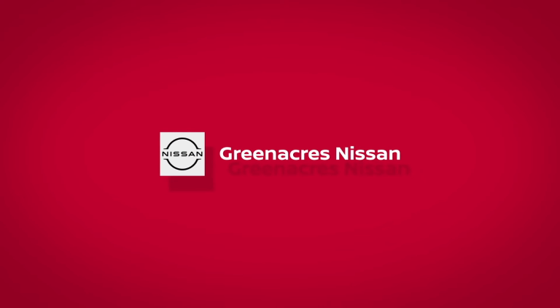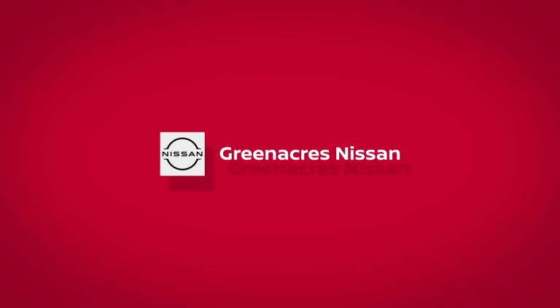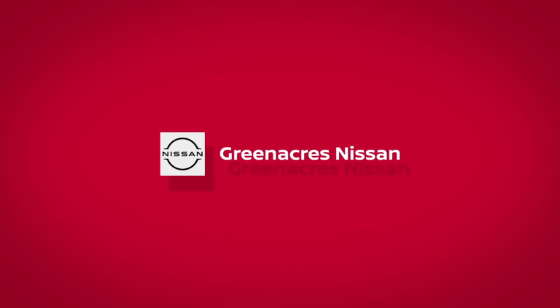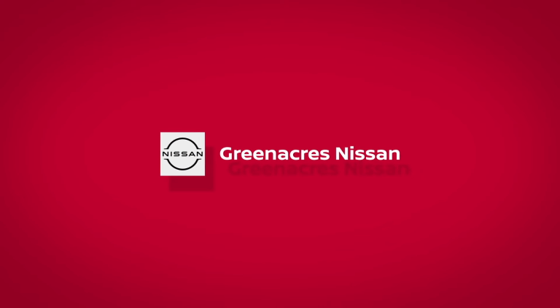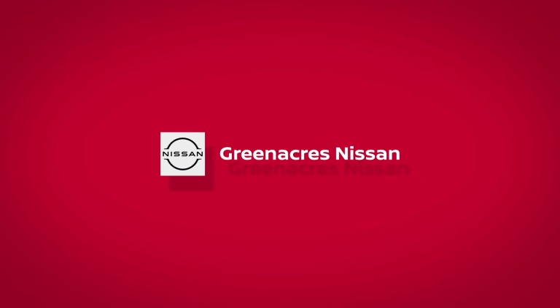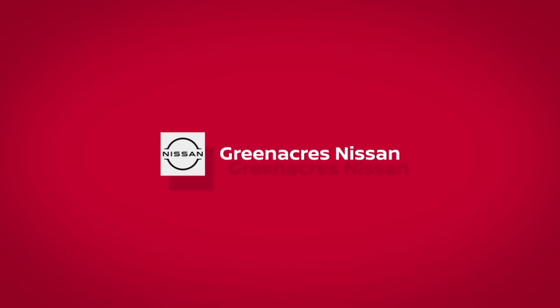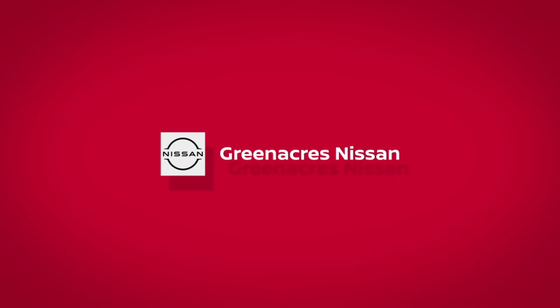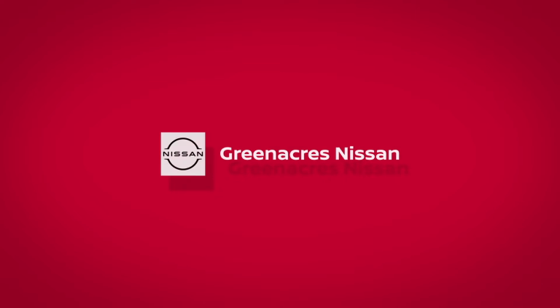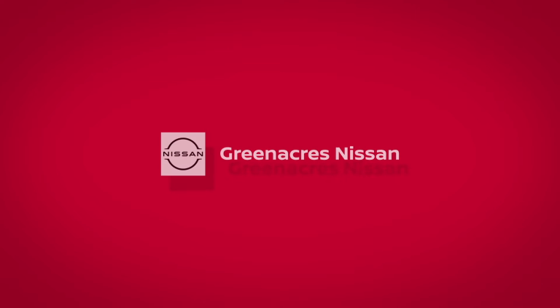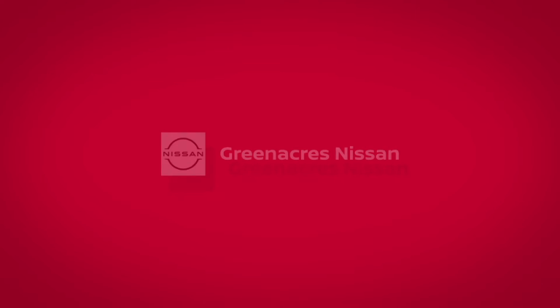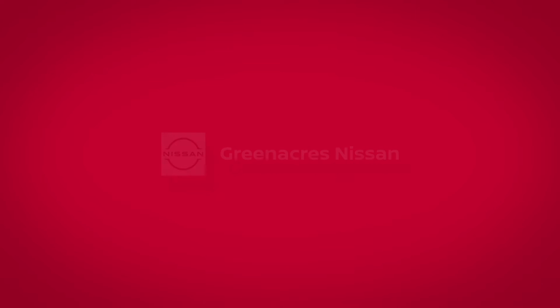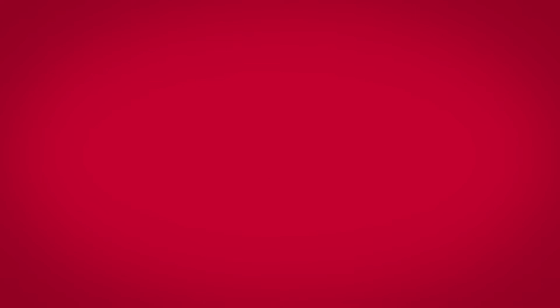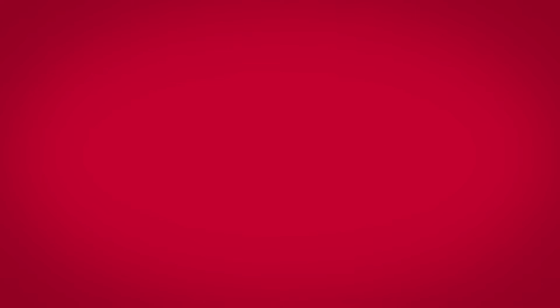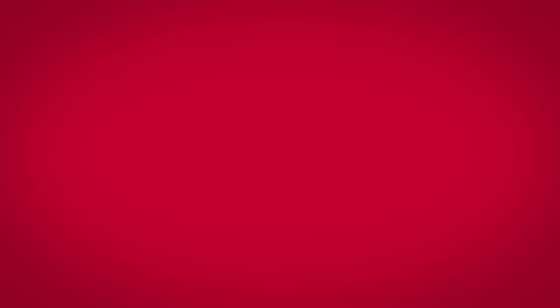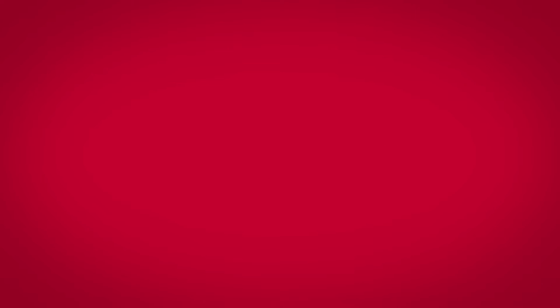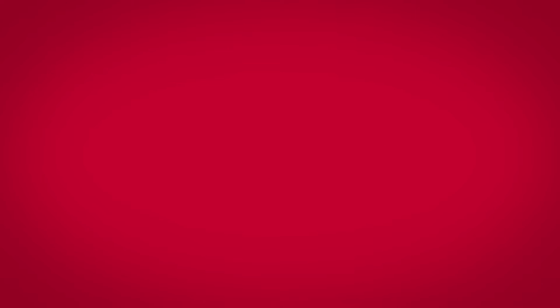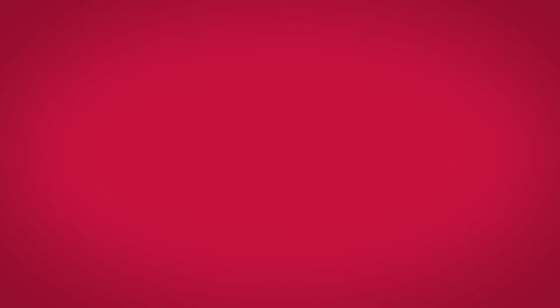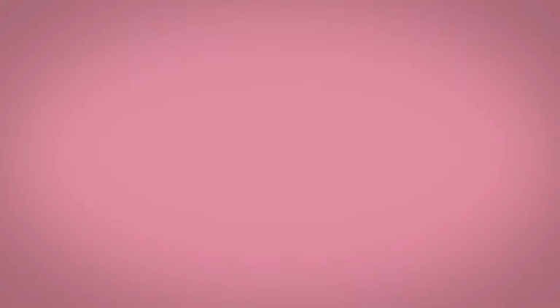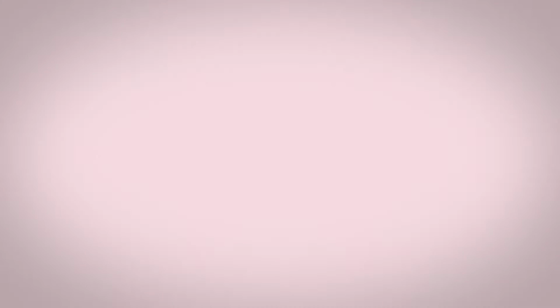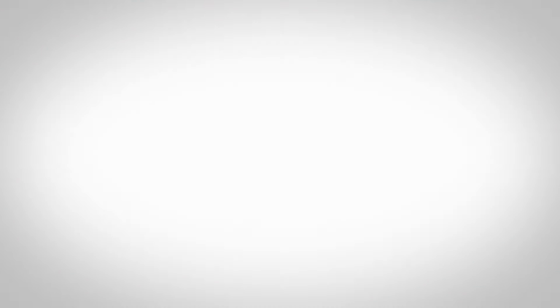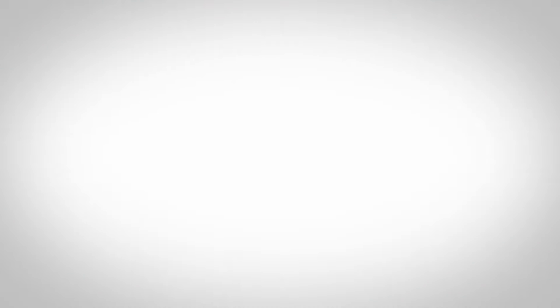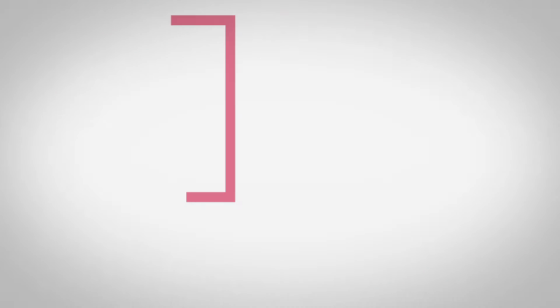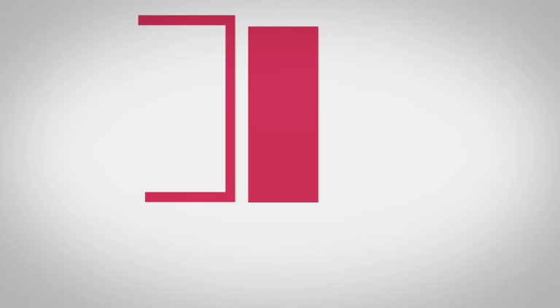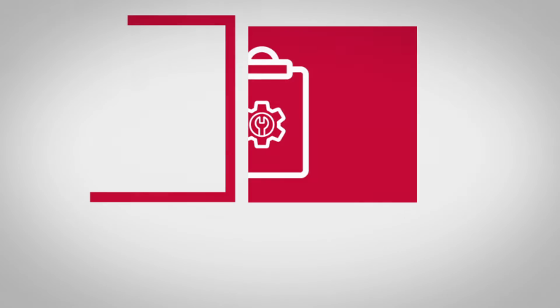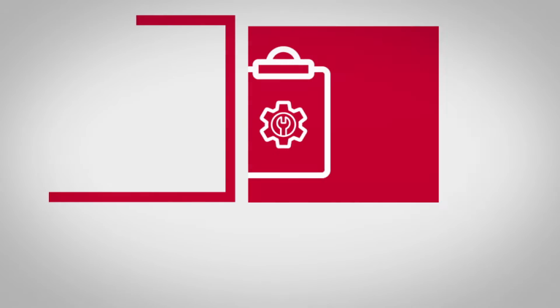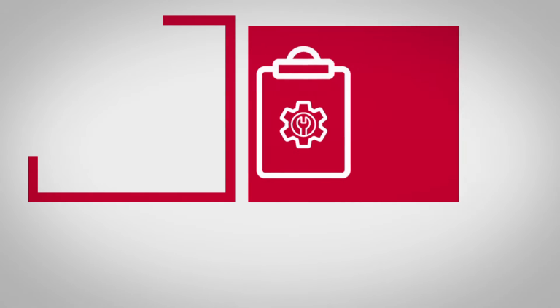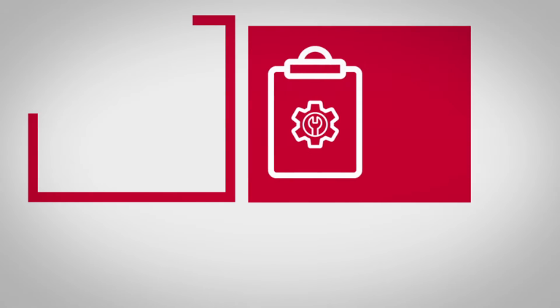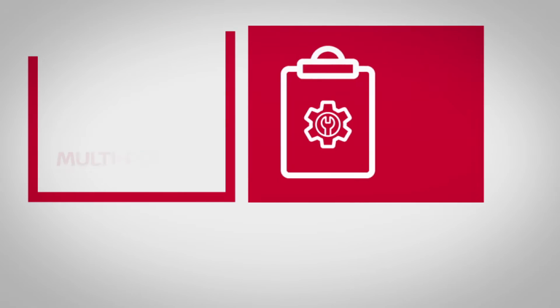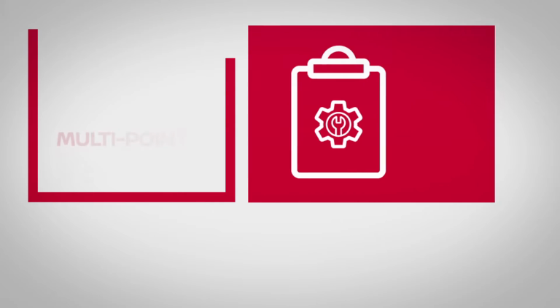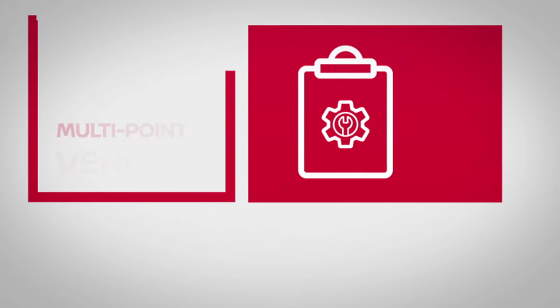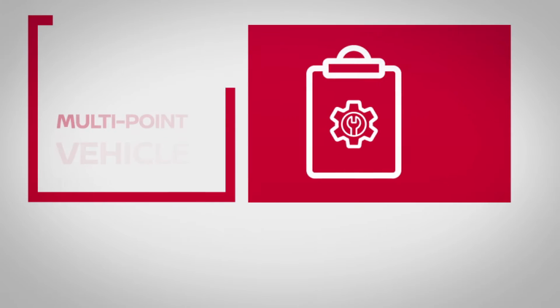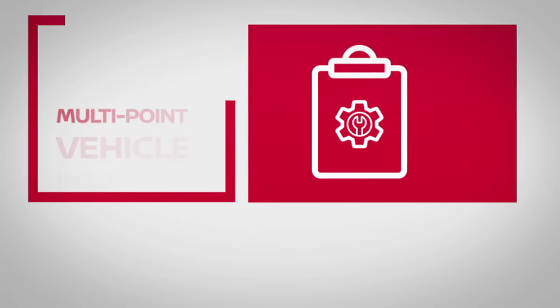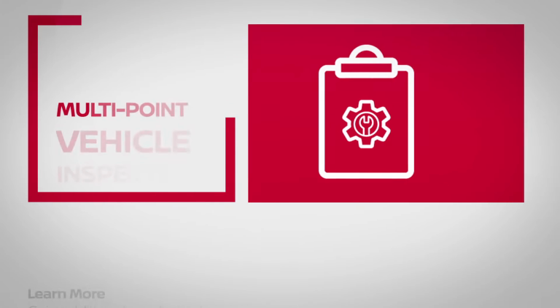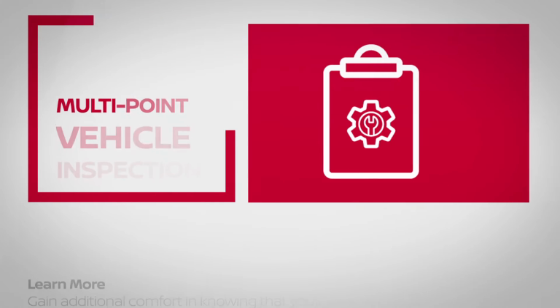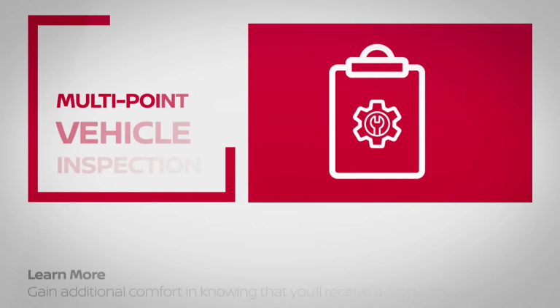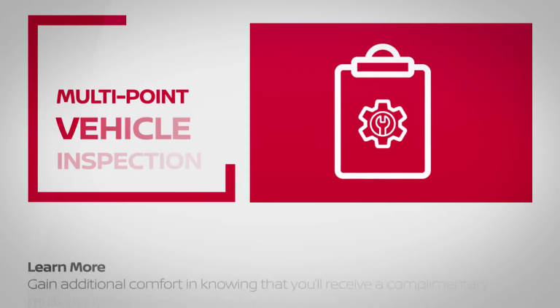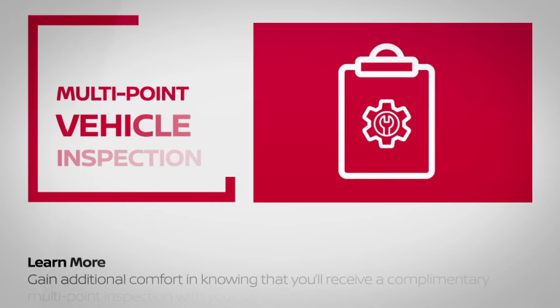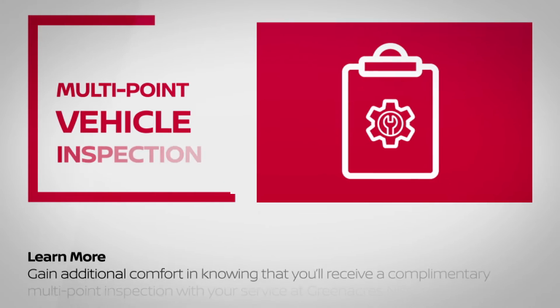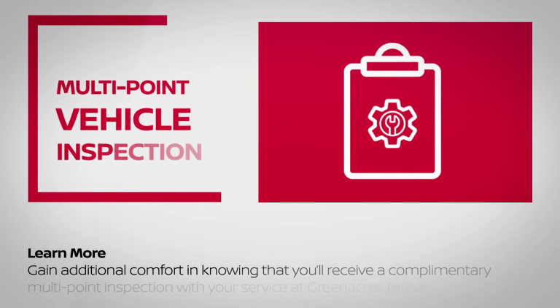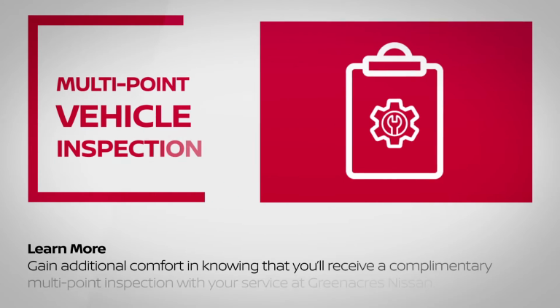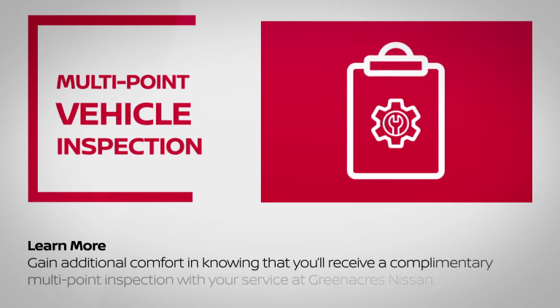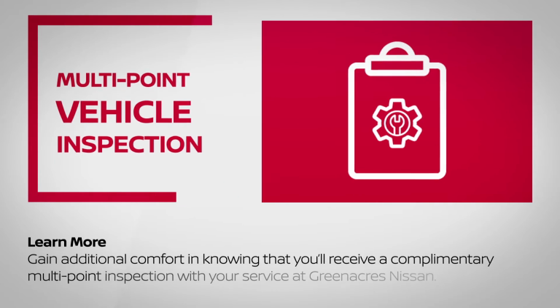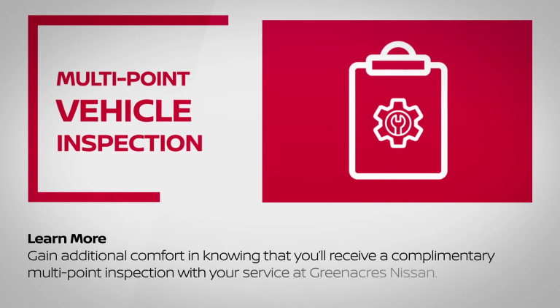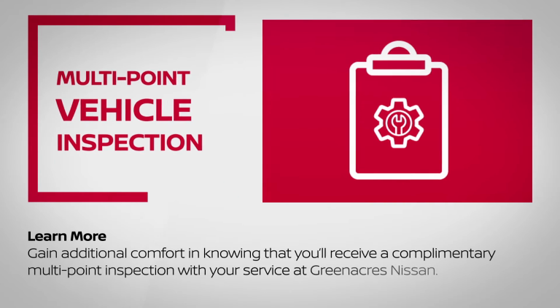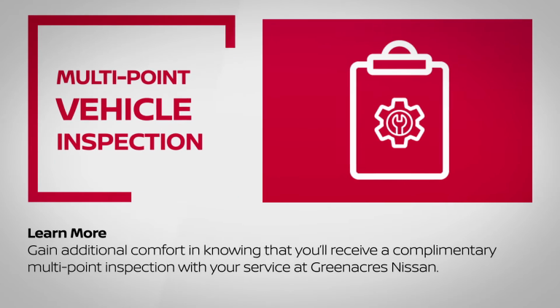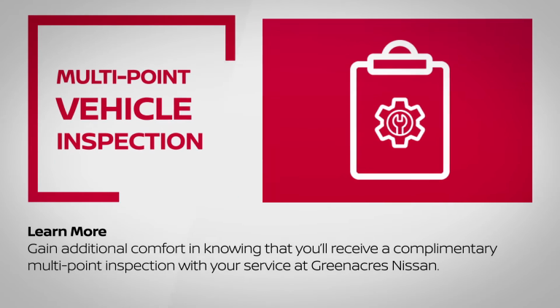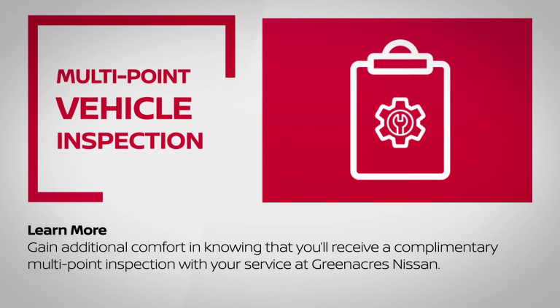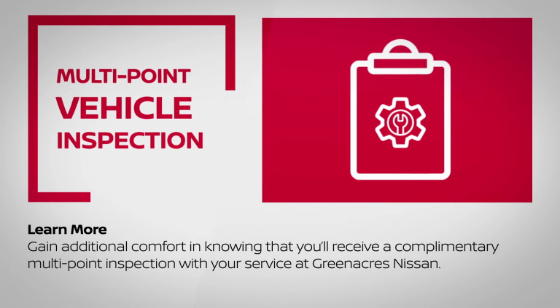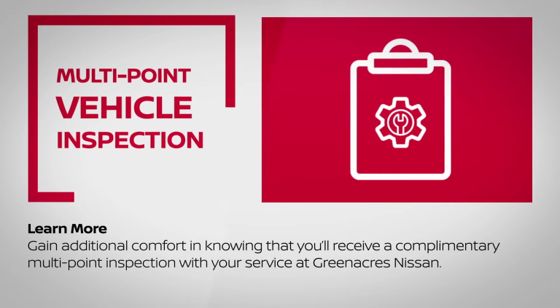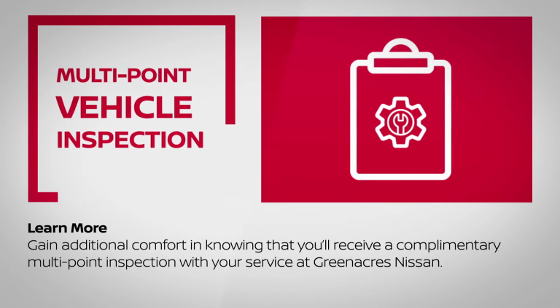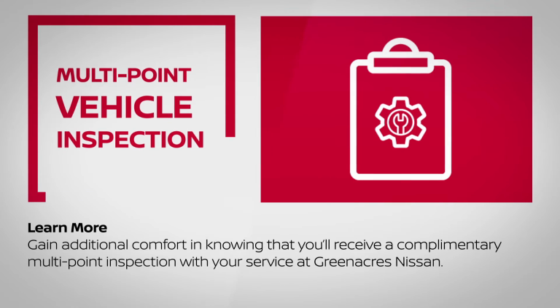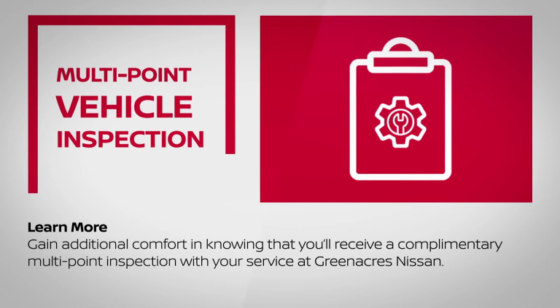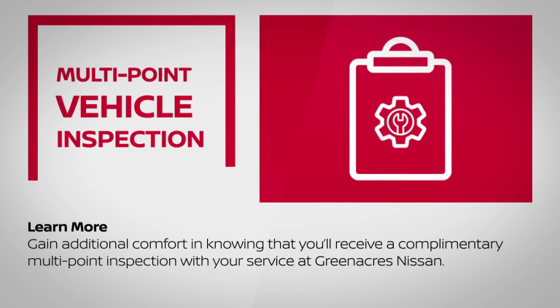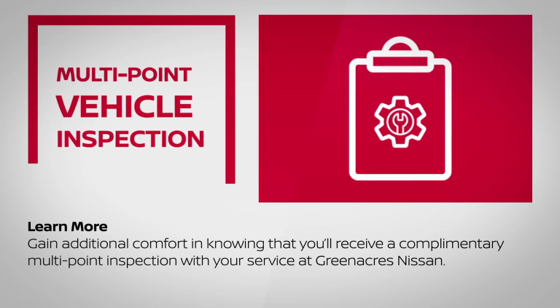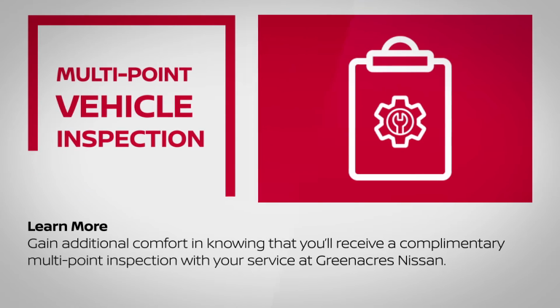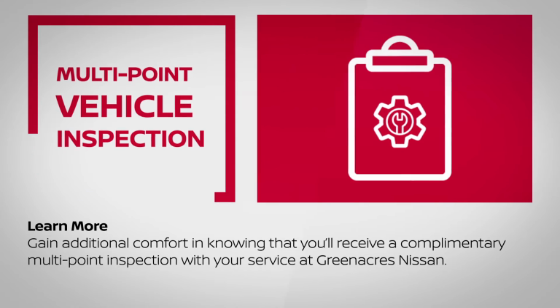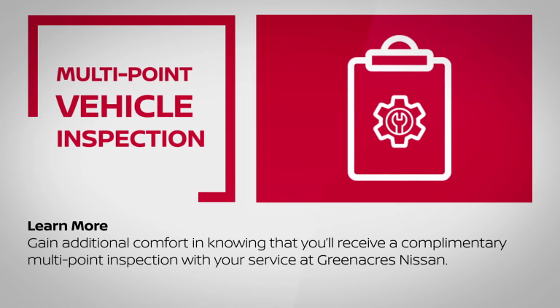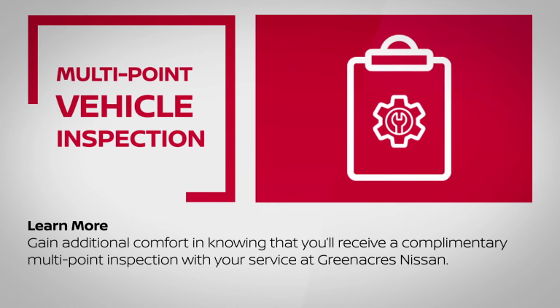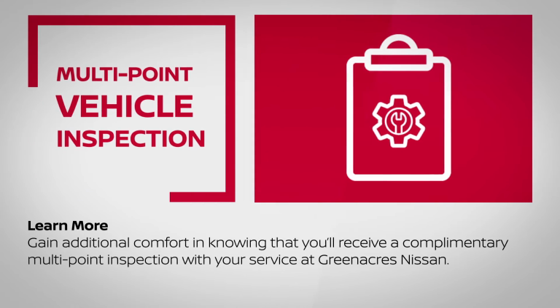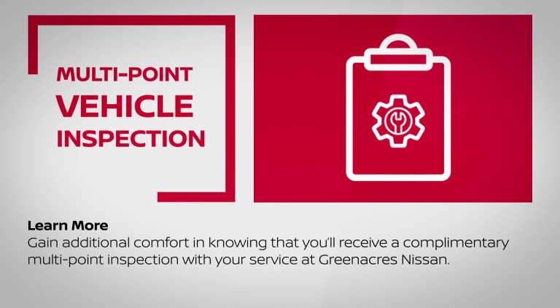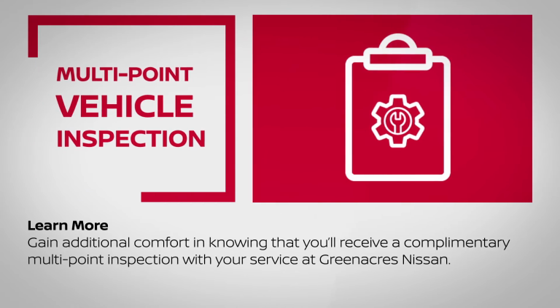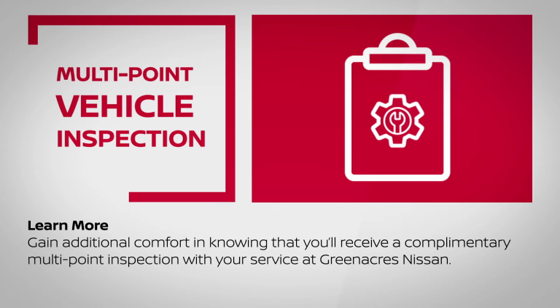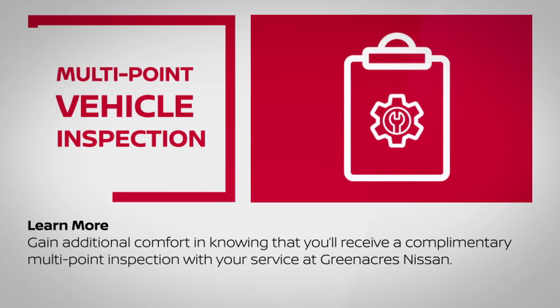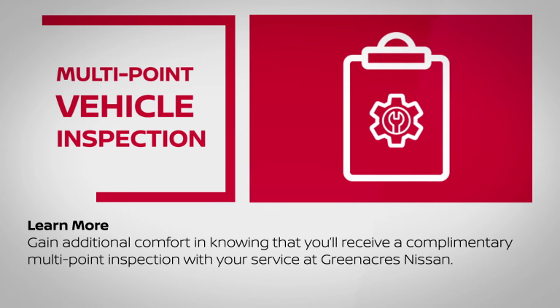Gain additional comfort in knowing that you'll receive a complimentary multi-point inspection with your service at Green Acres Nissan.